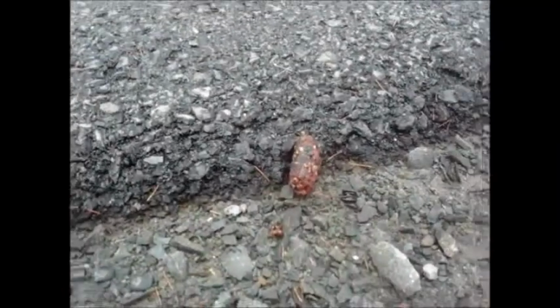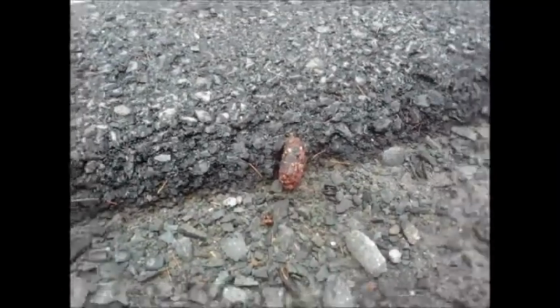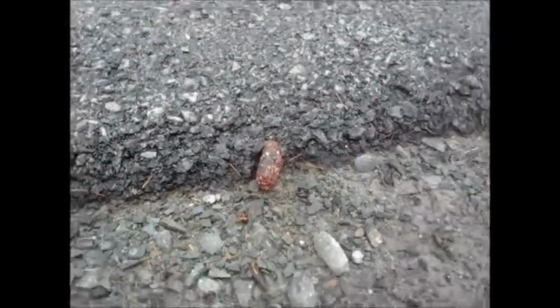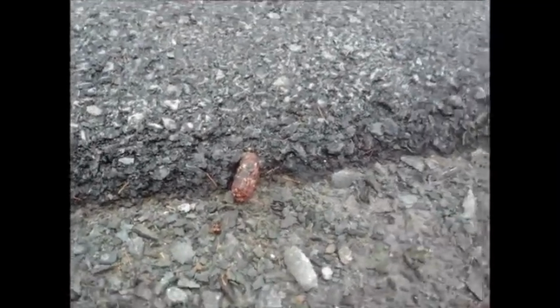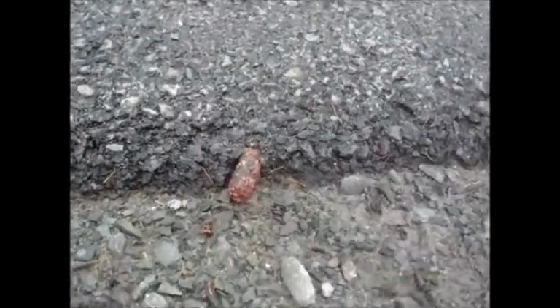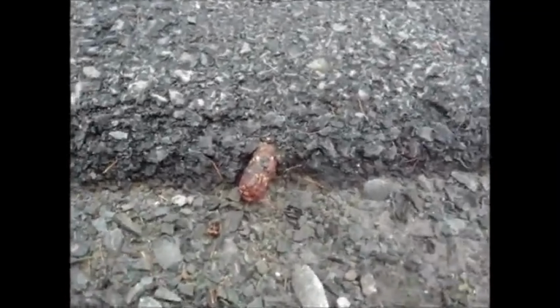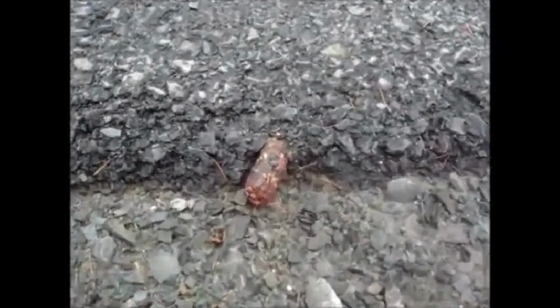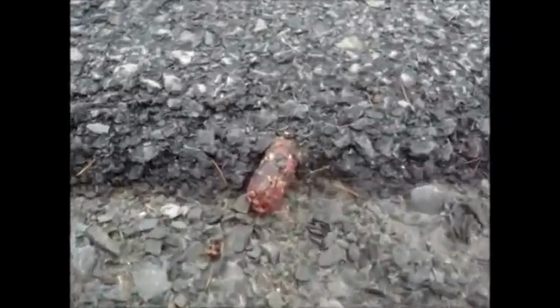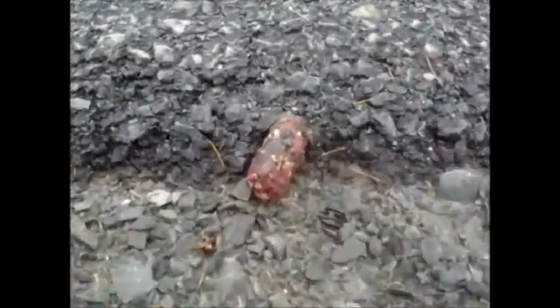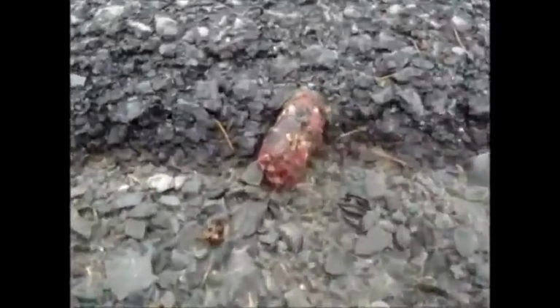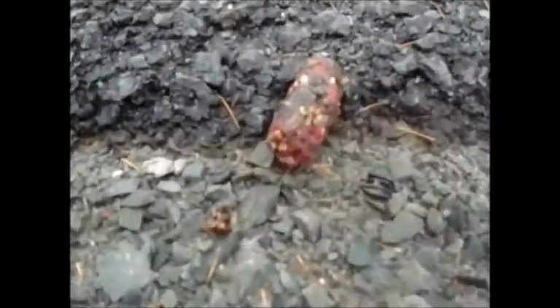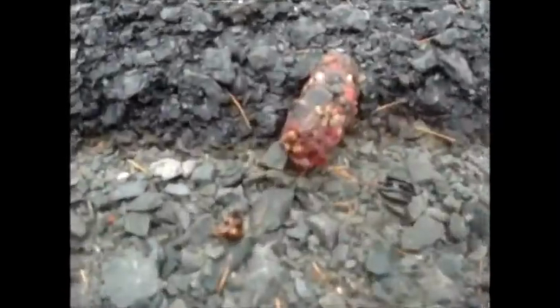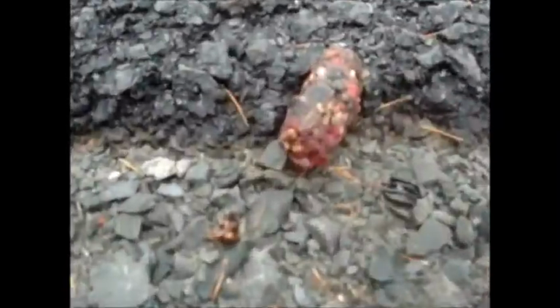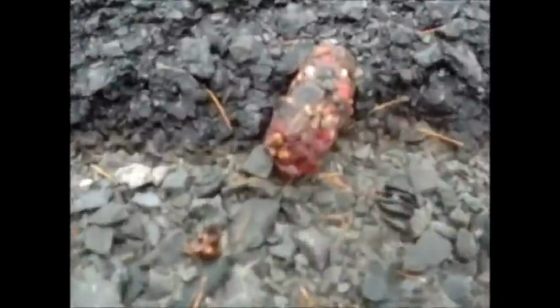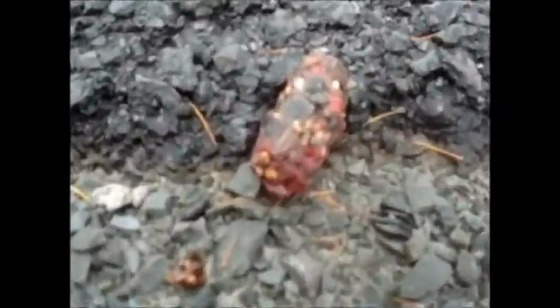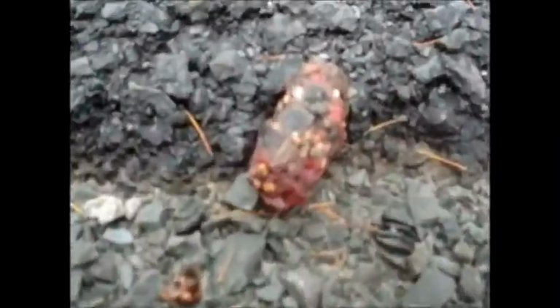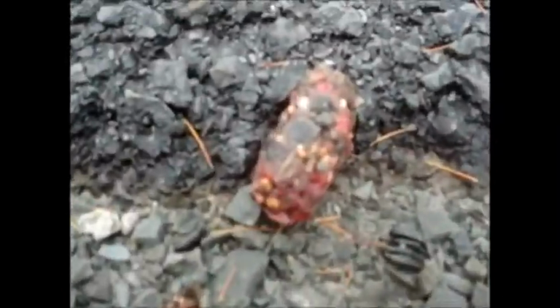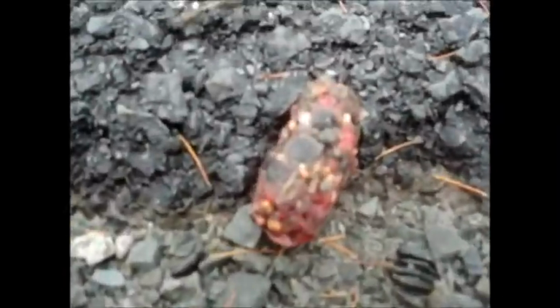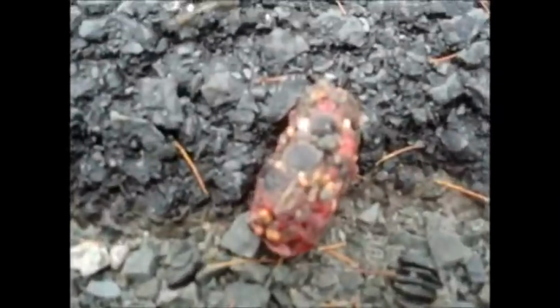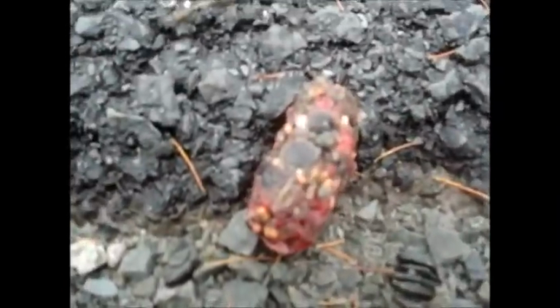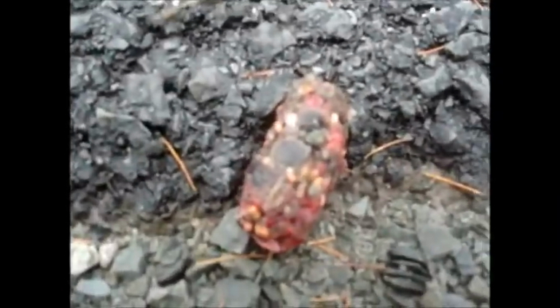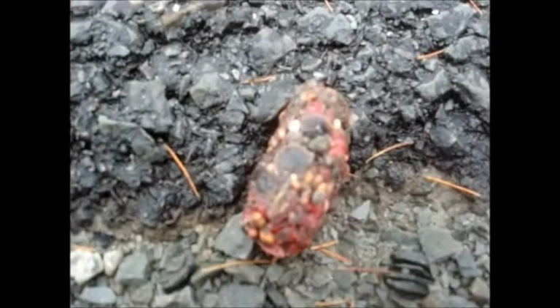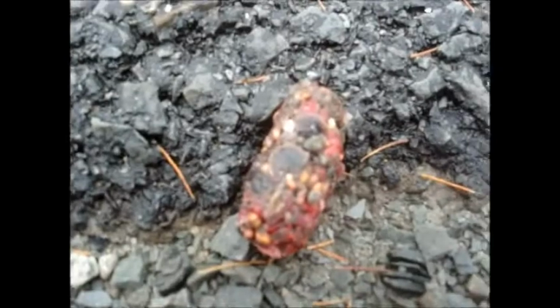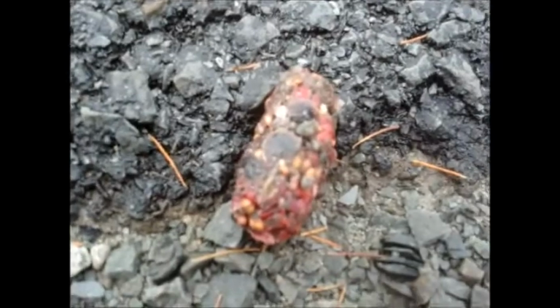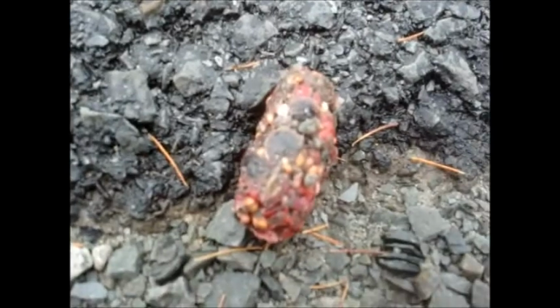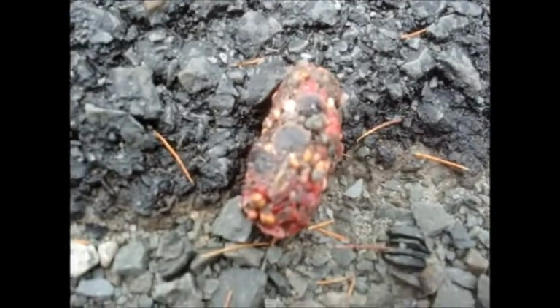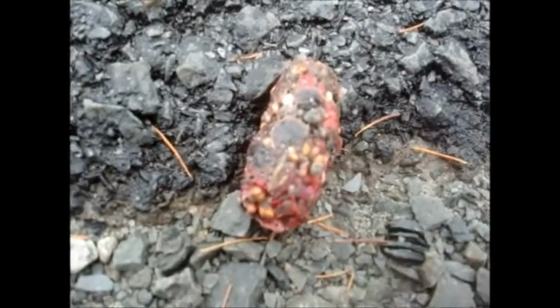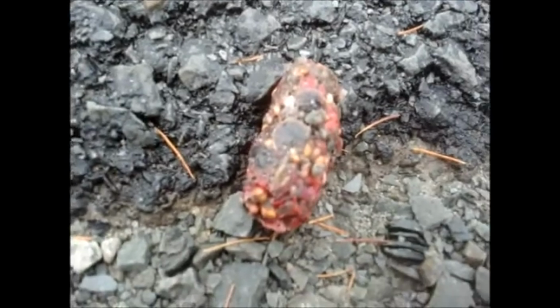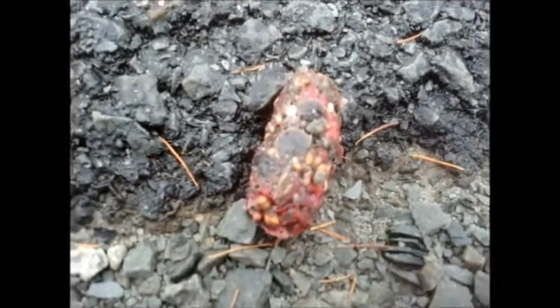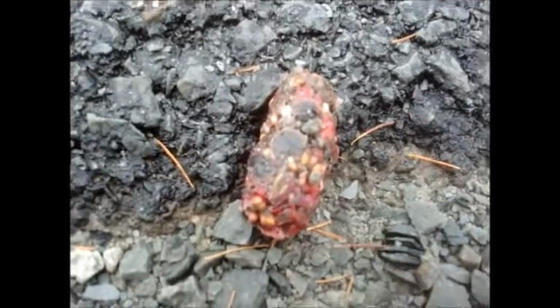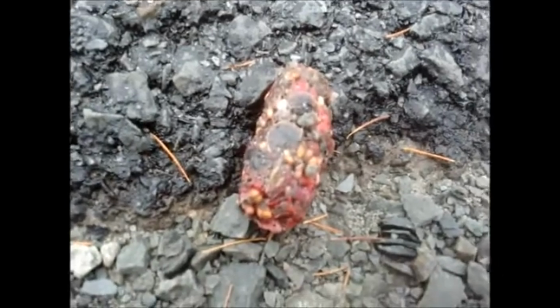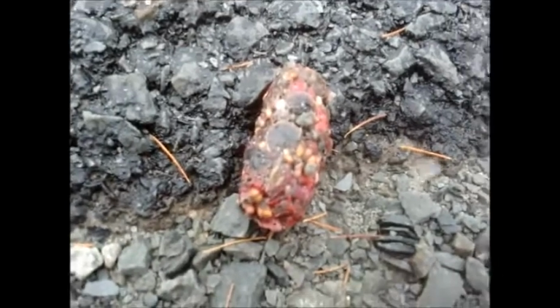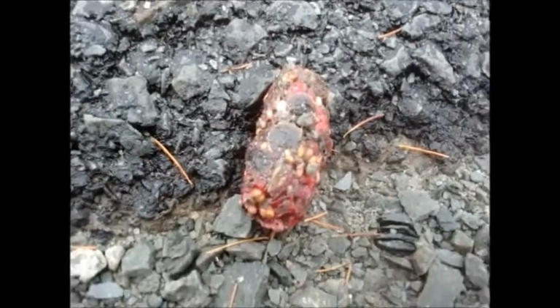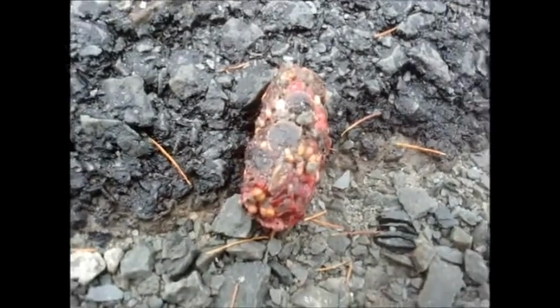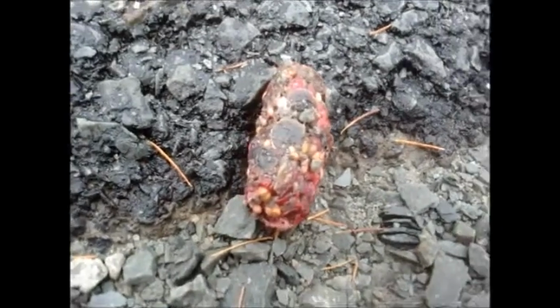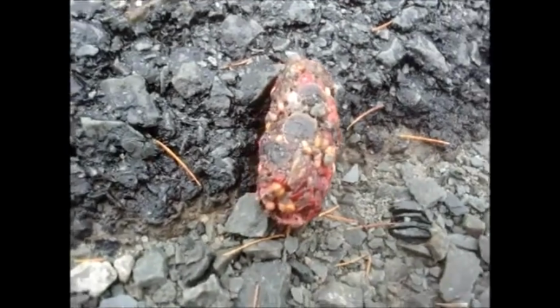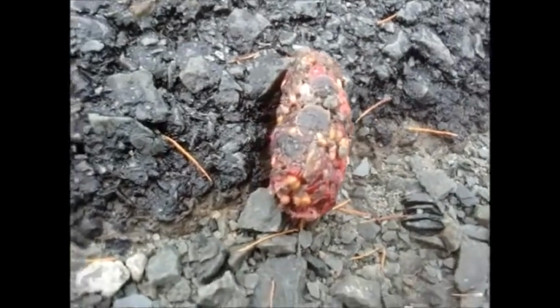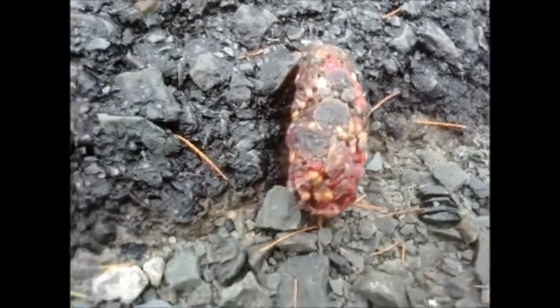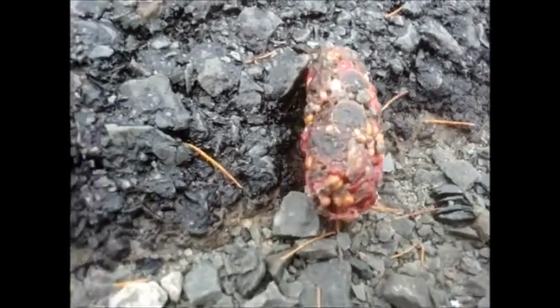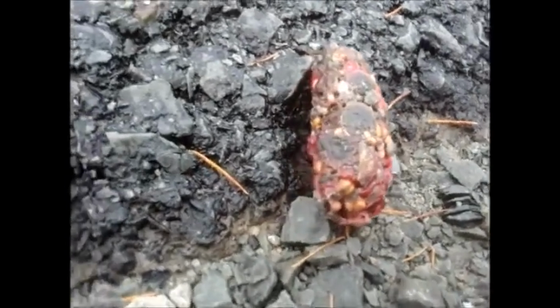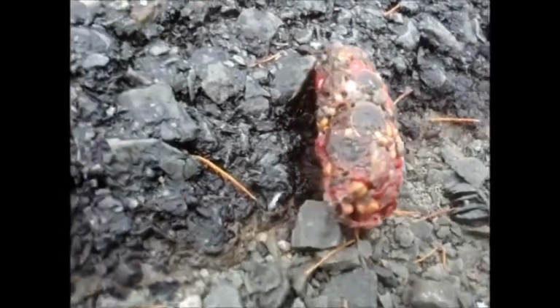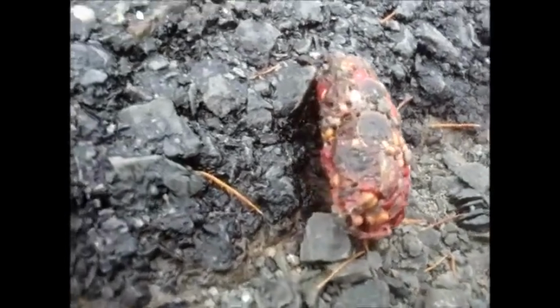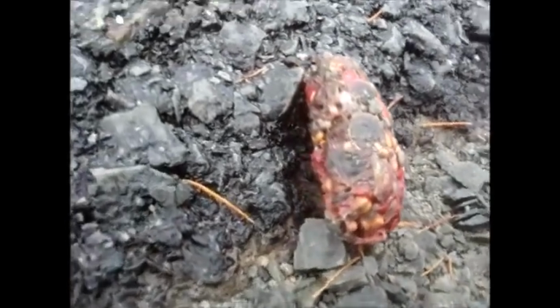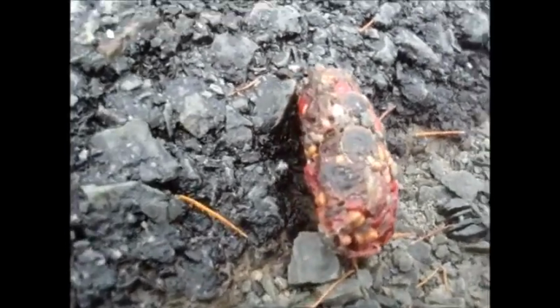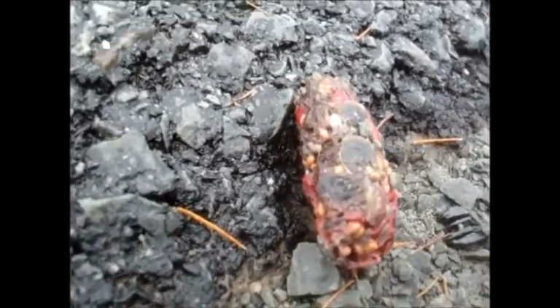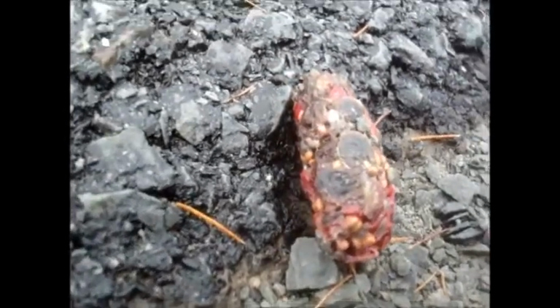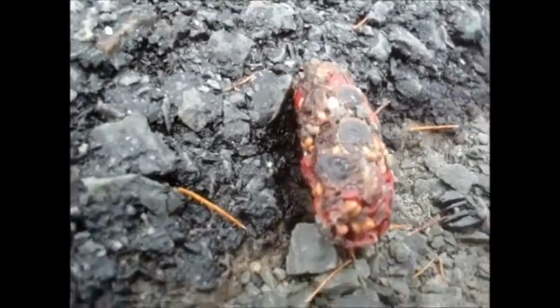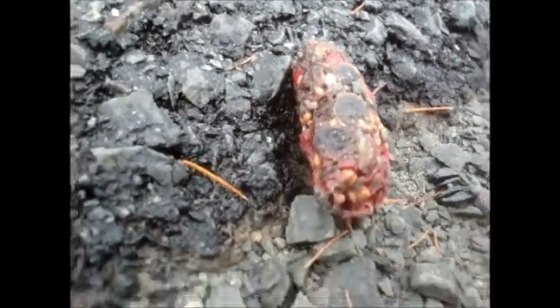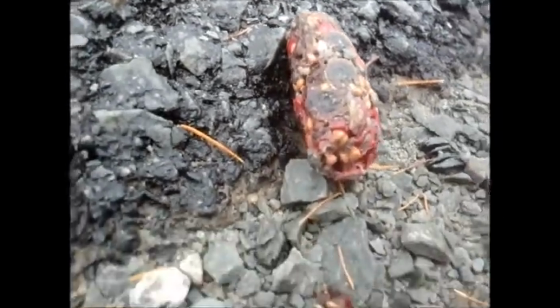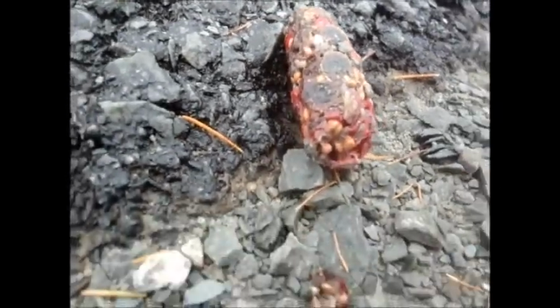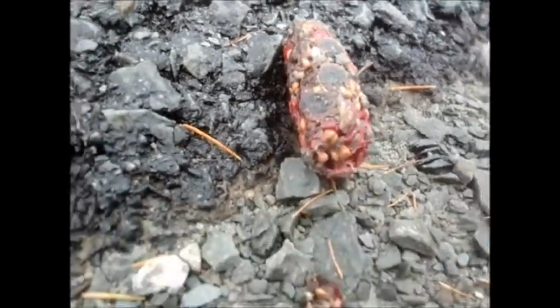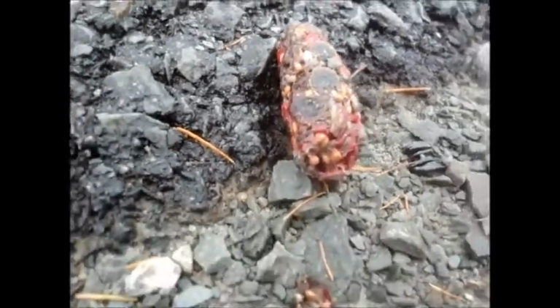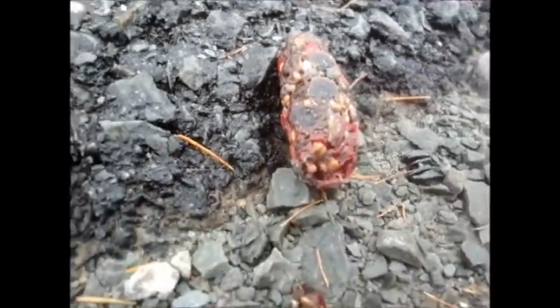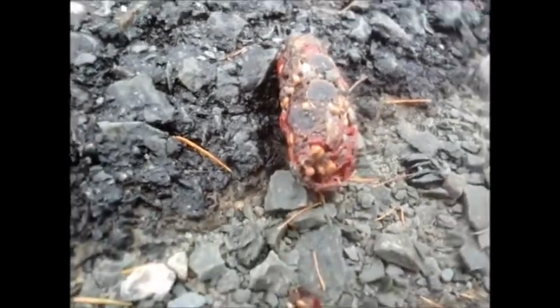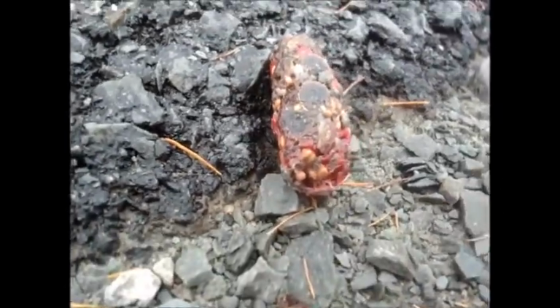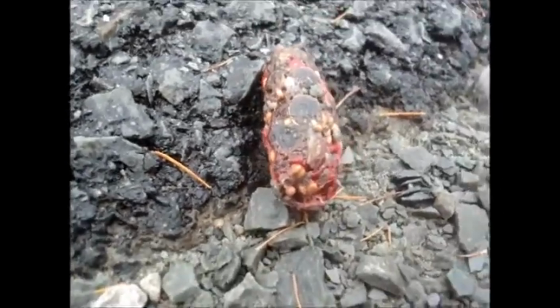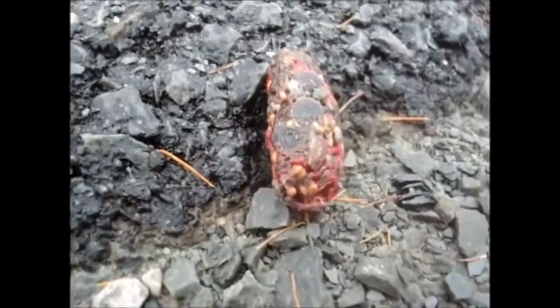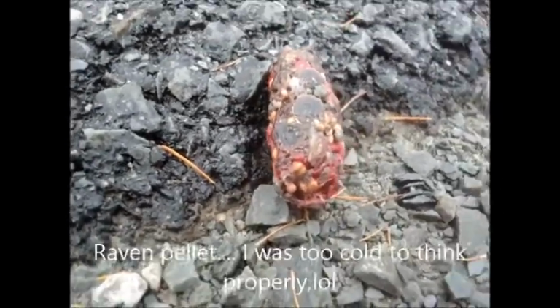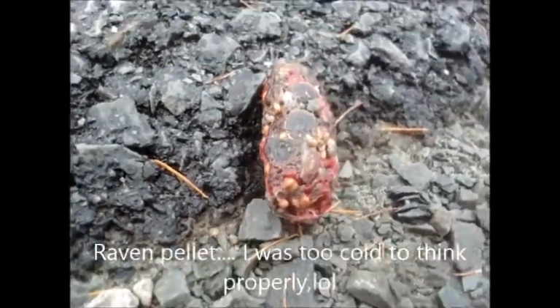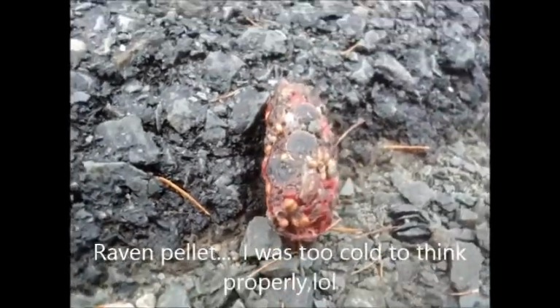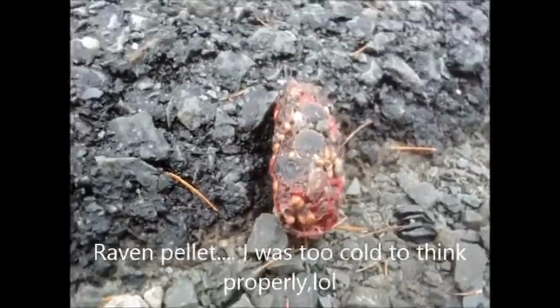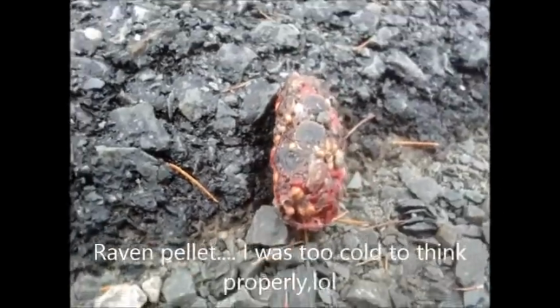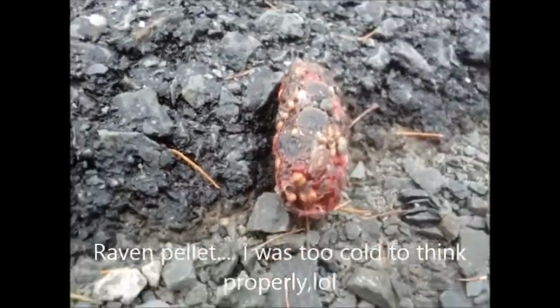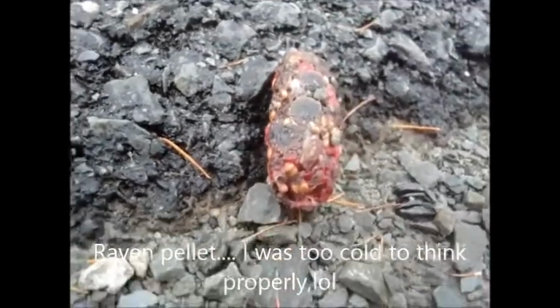Look right there. If you're wondering what that is, that is a crow pellet.